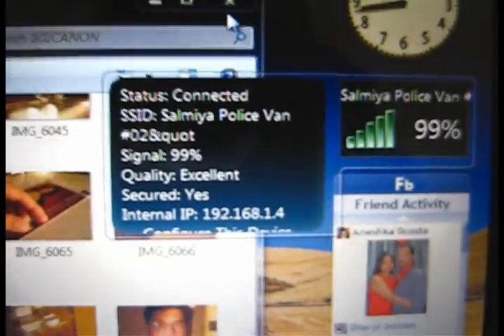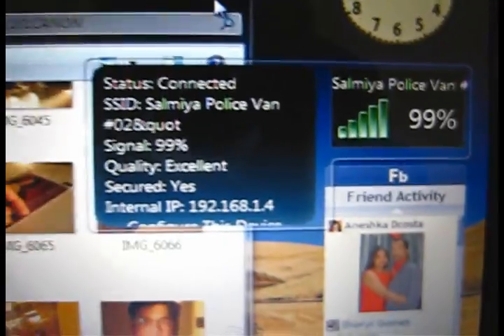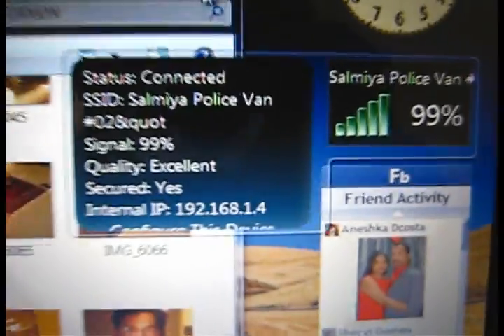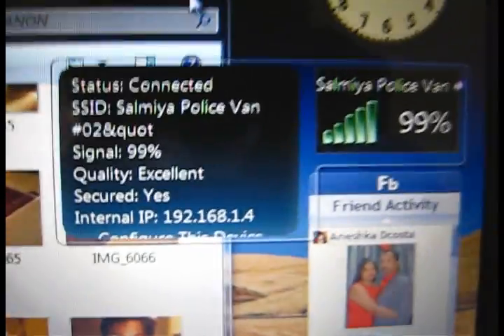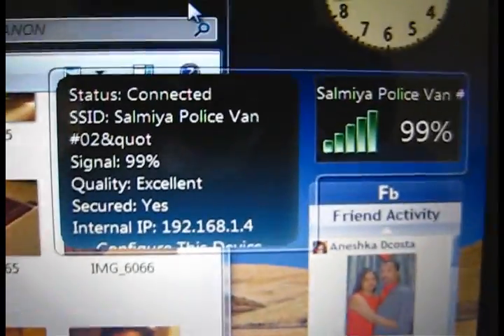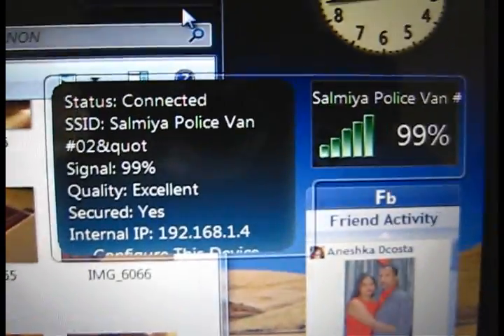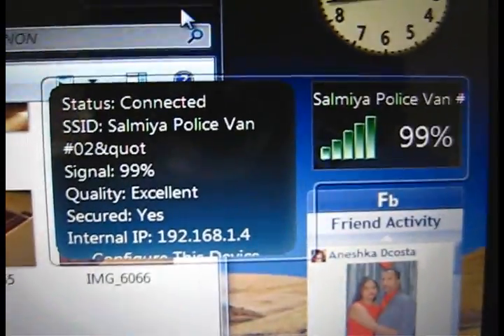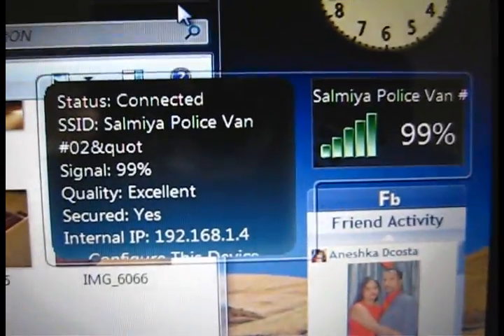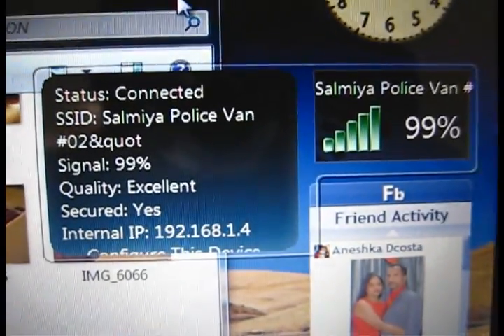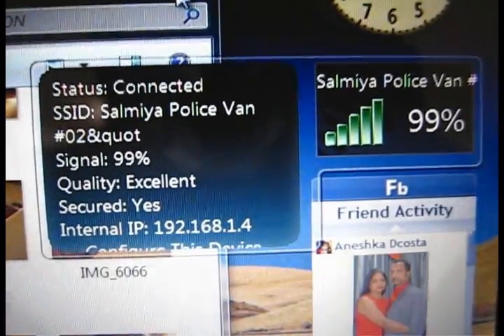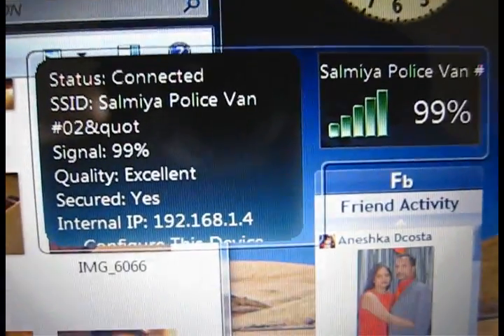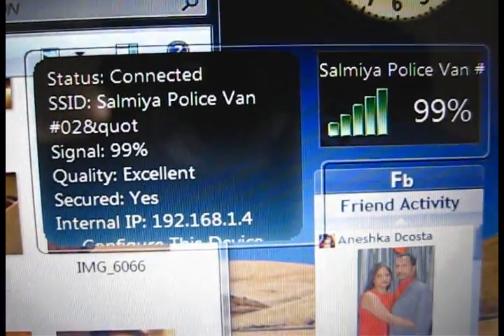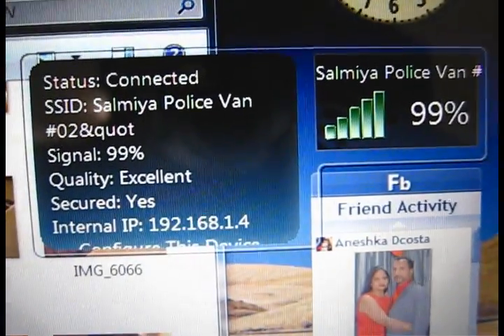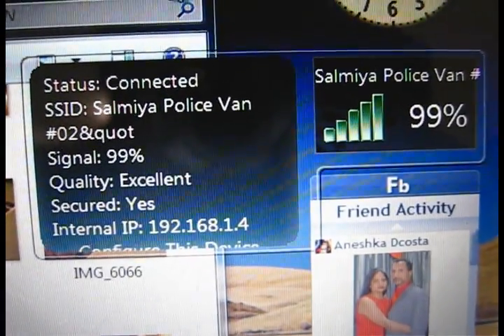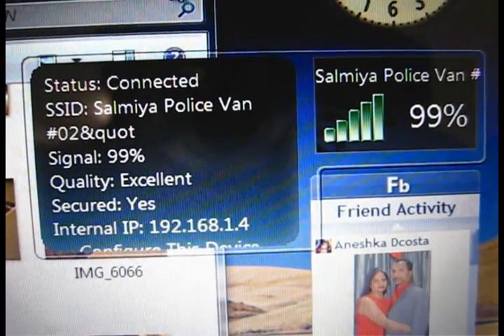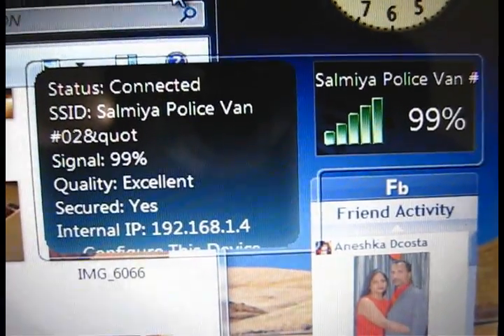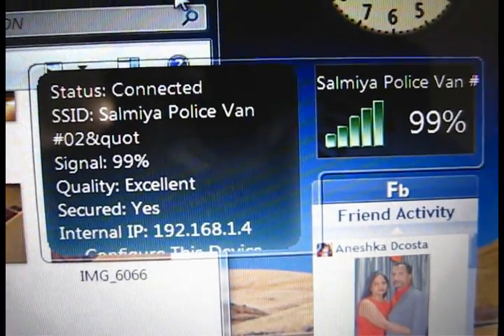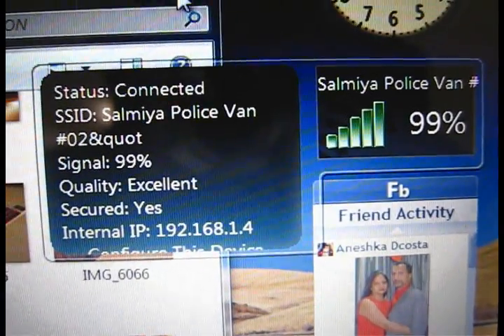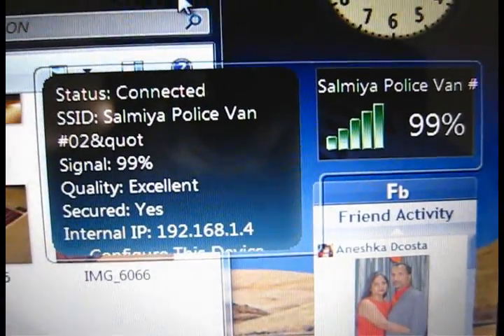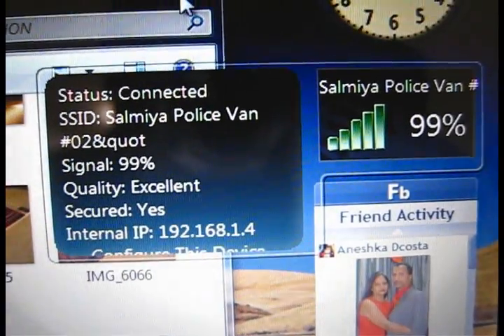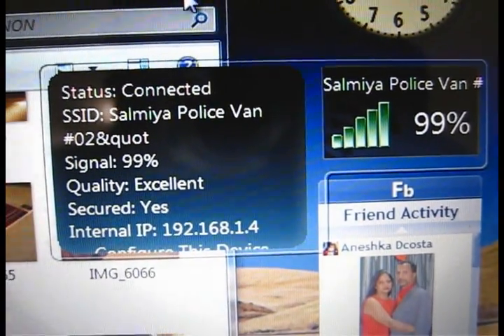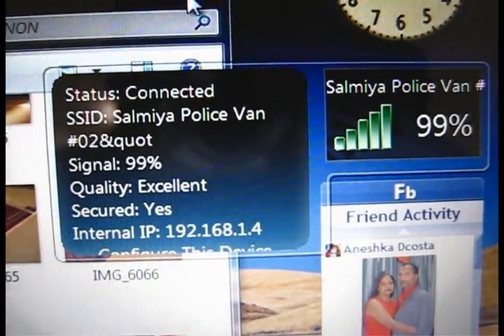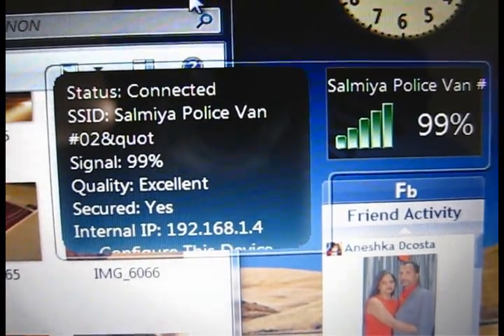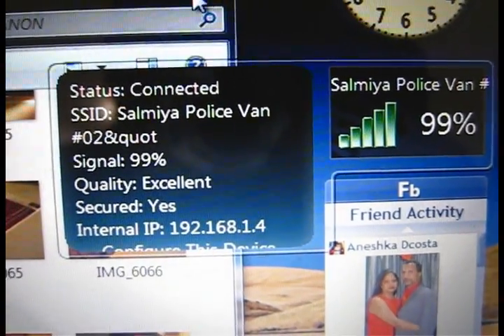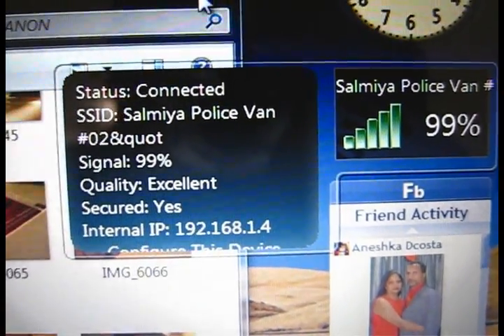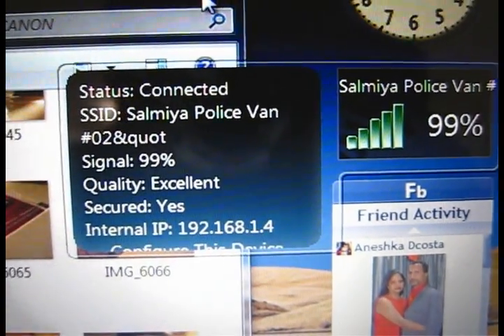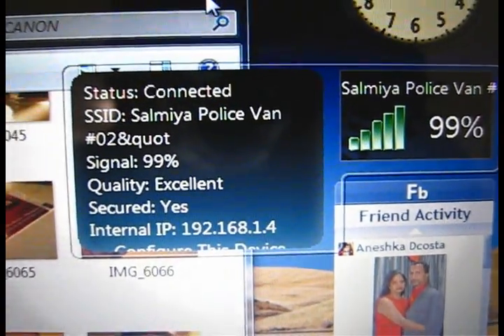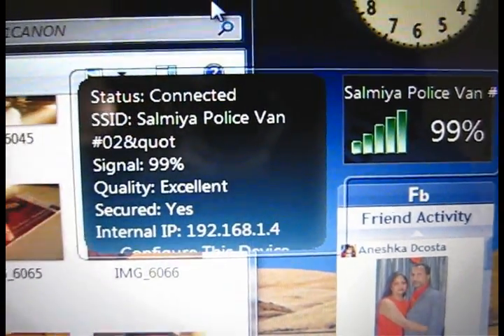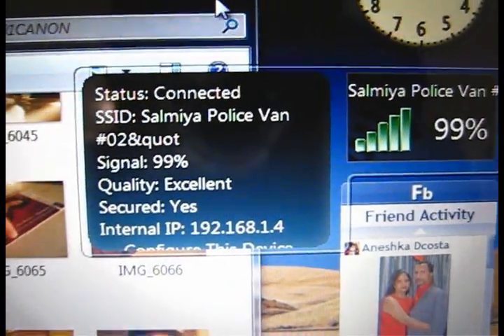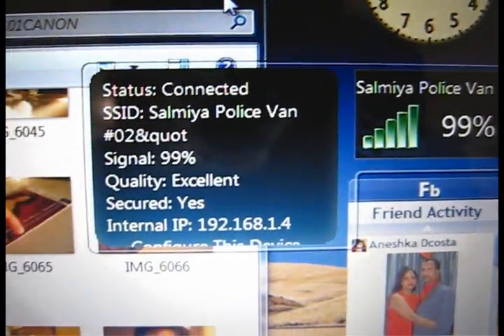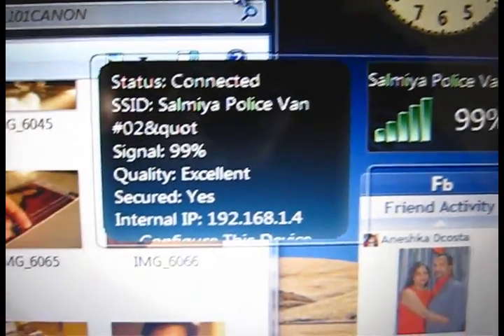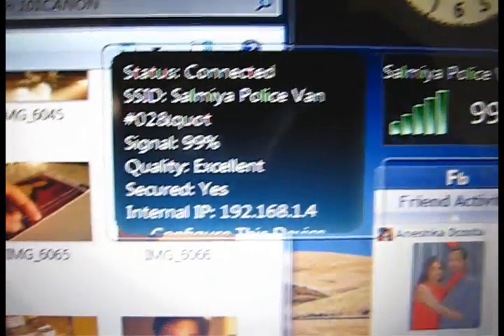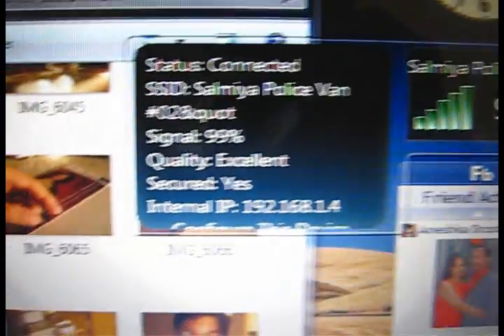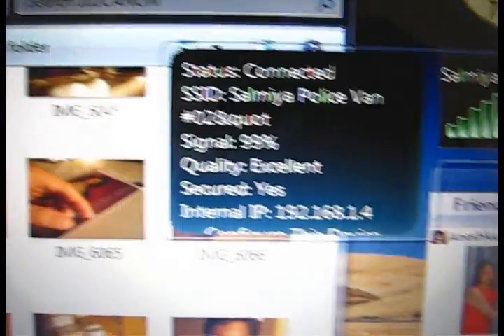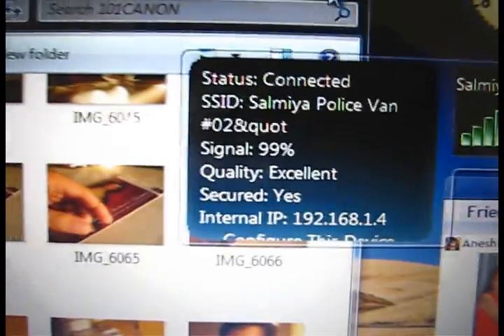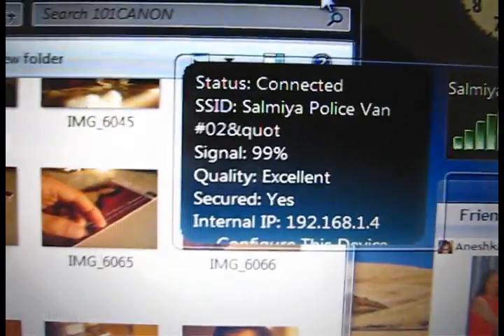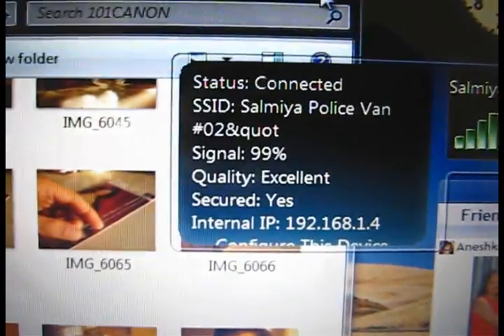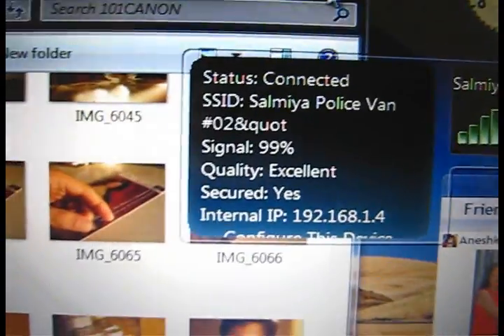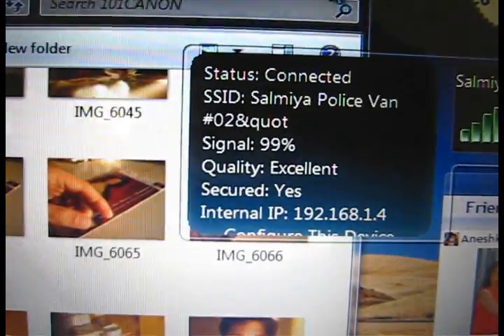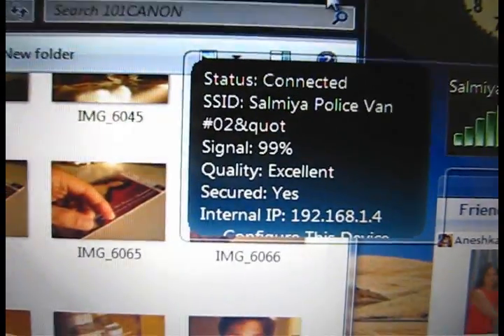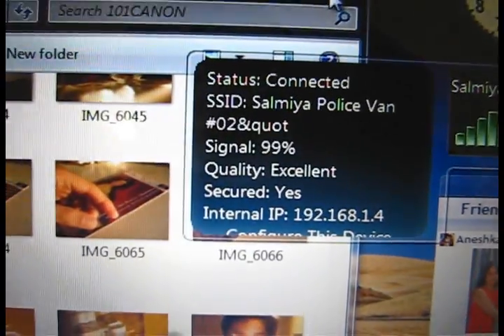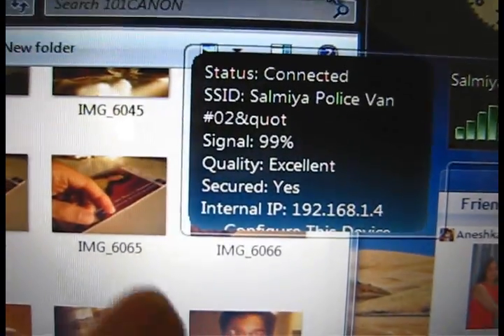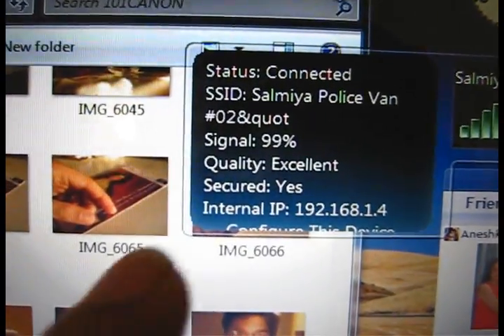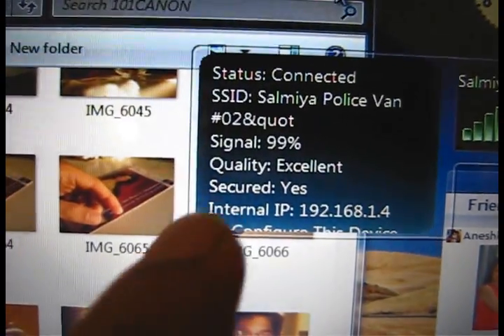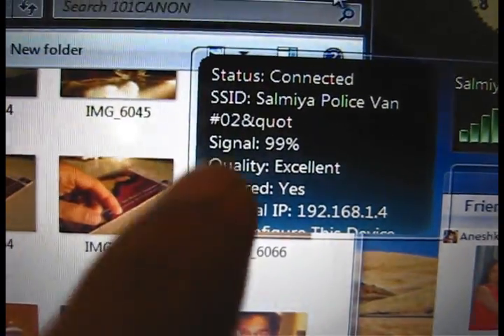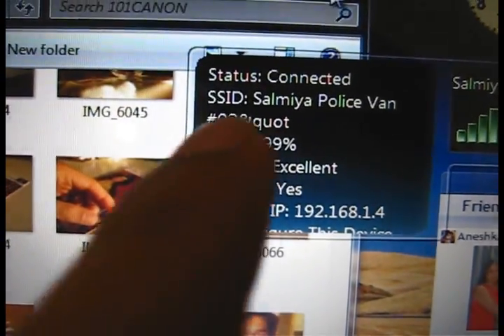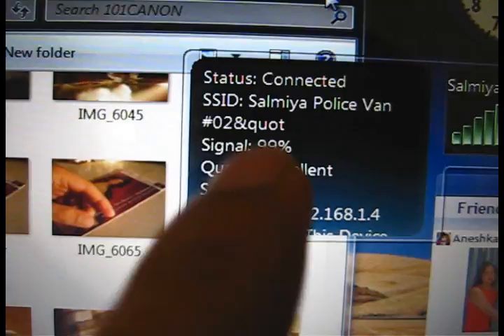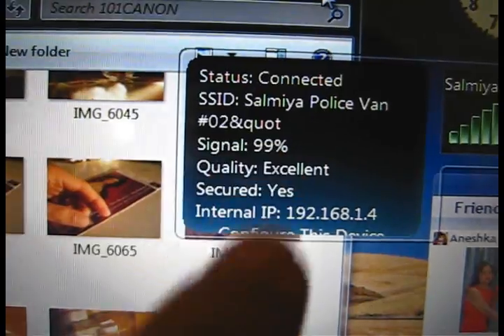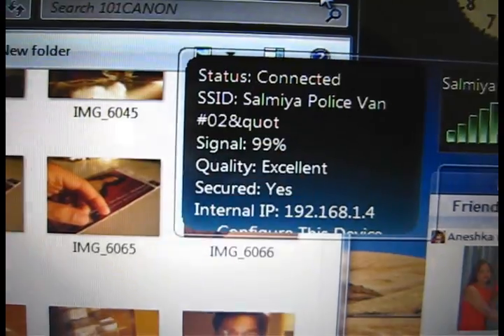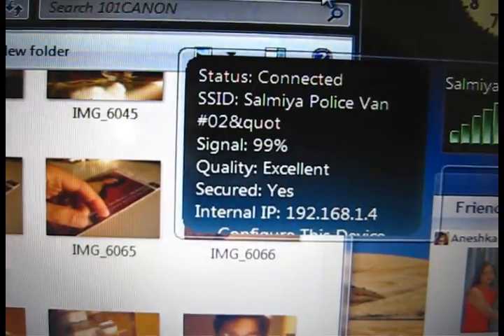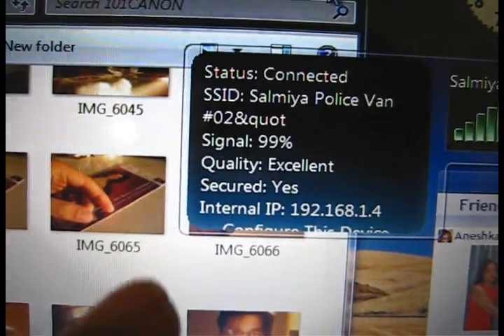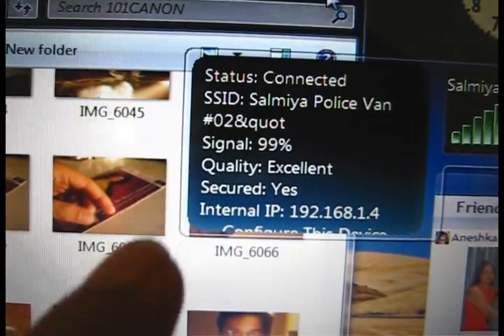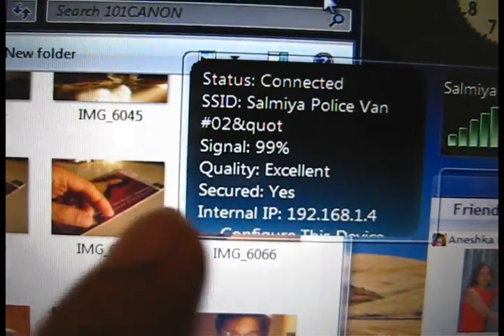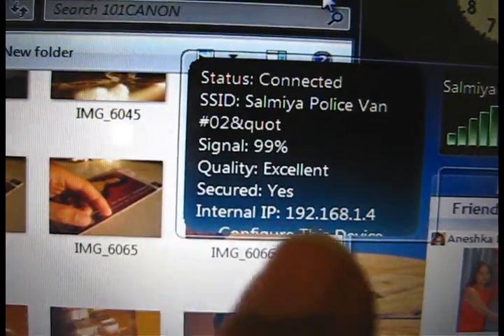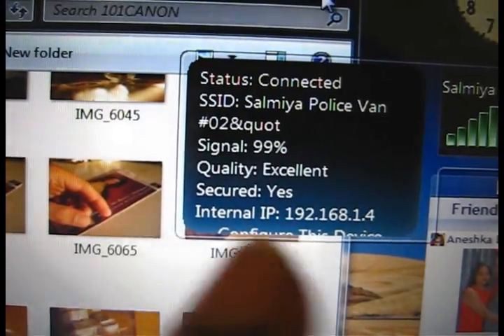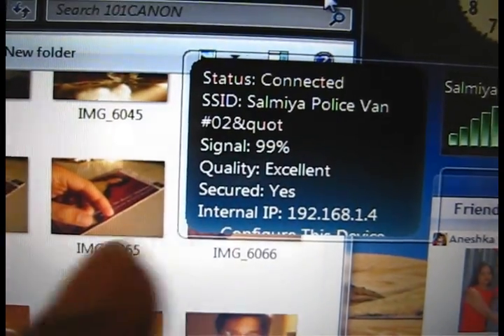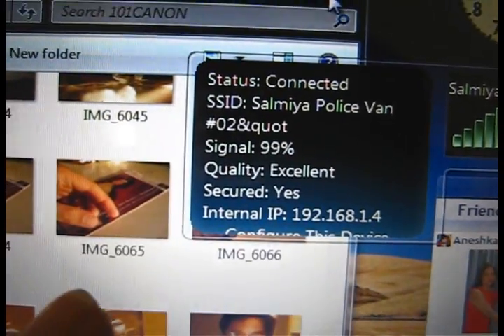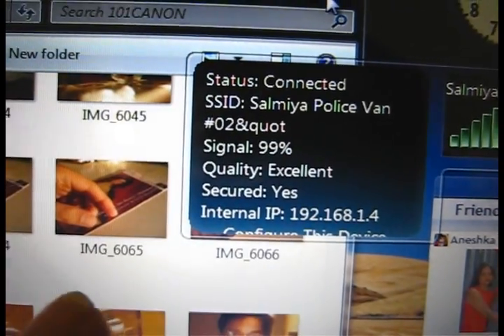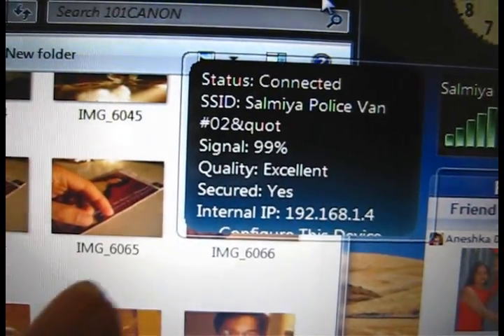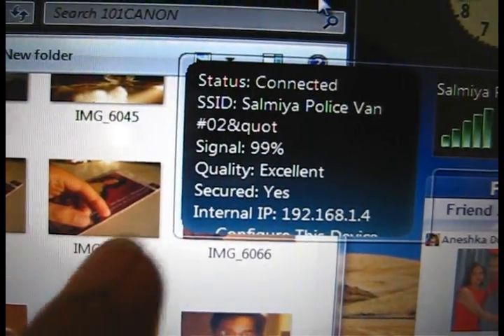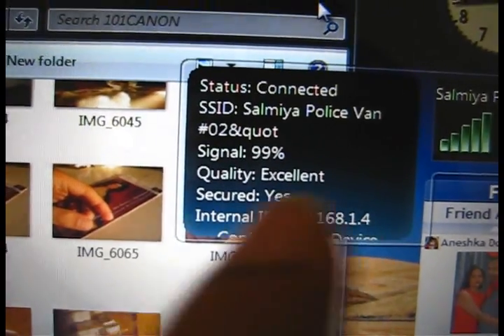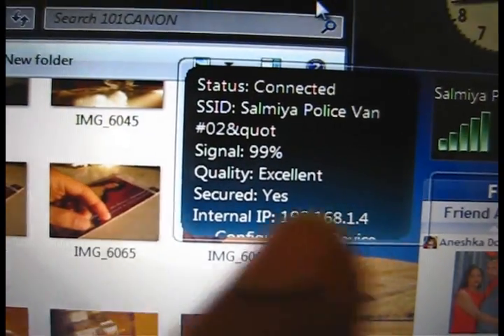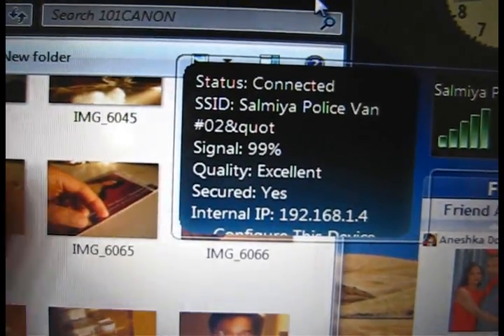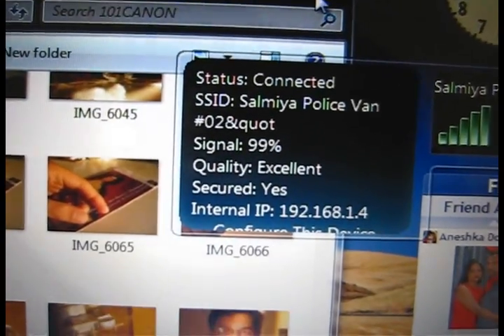Now it's 99% for me, which is the maximum that you can get. You can see: signal 99, quality excellent, security.